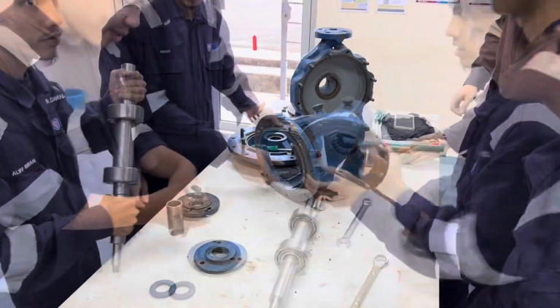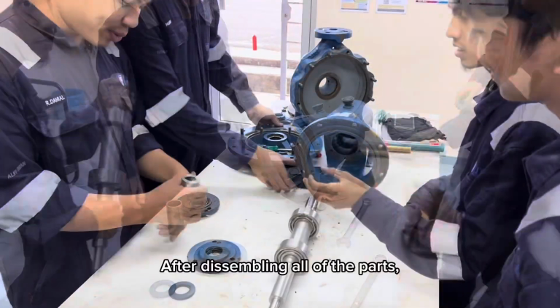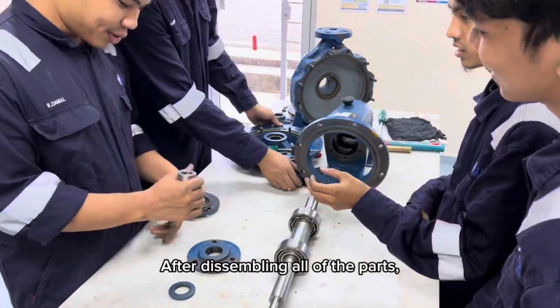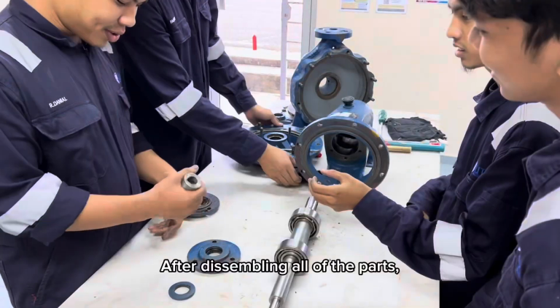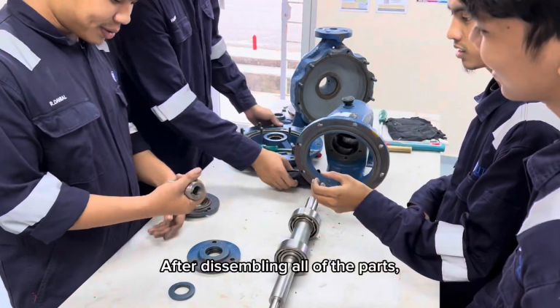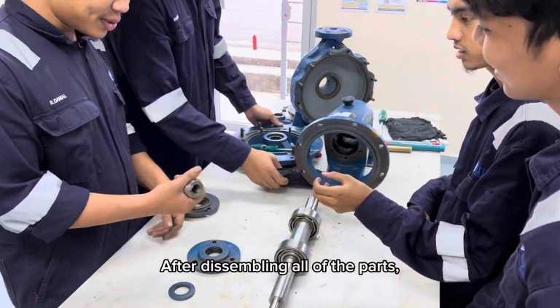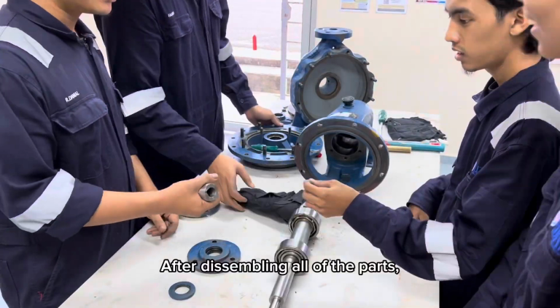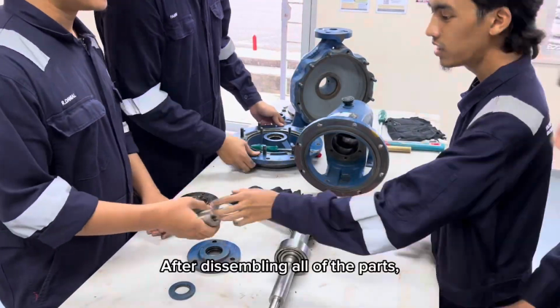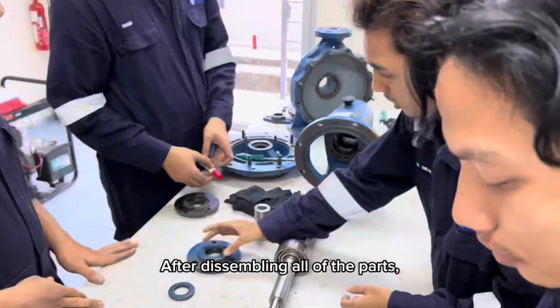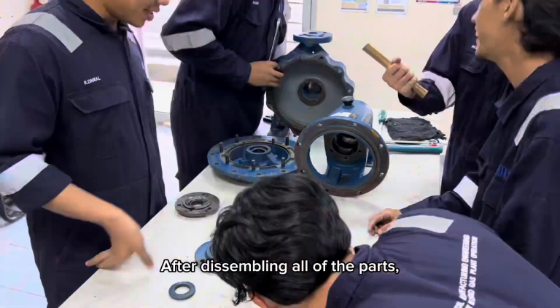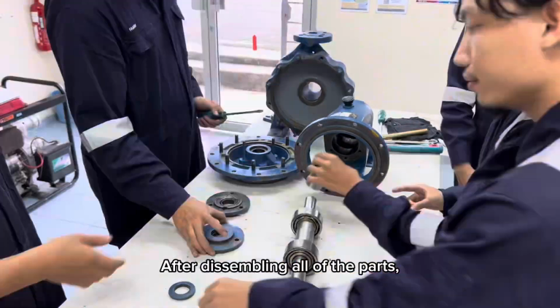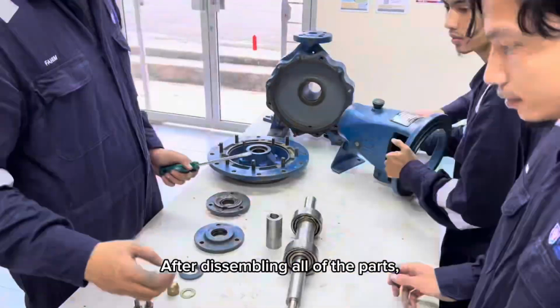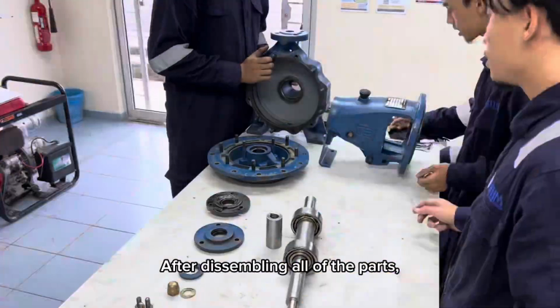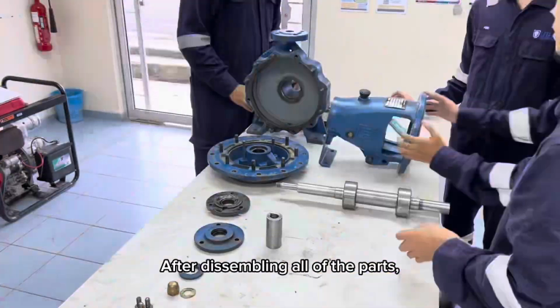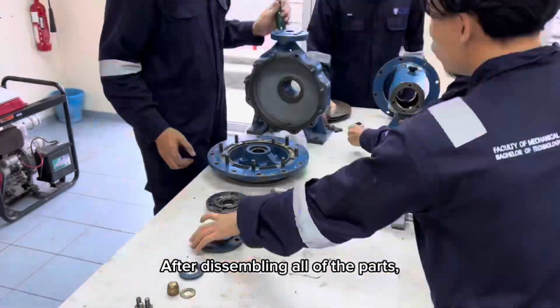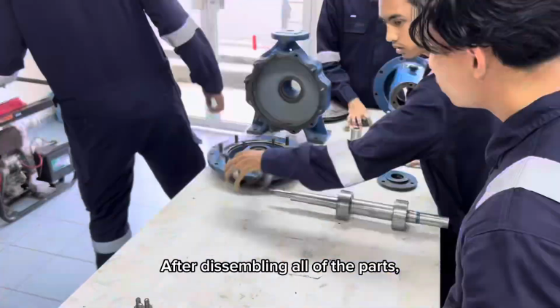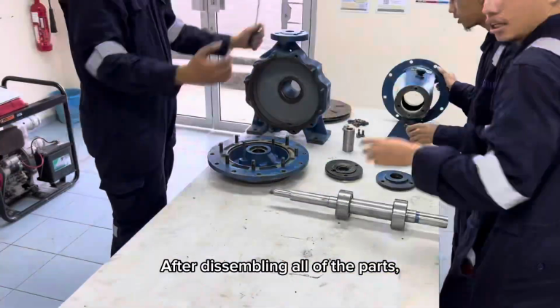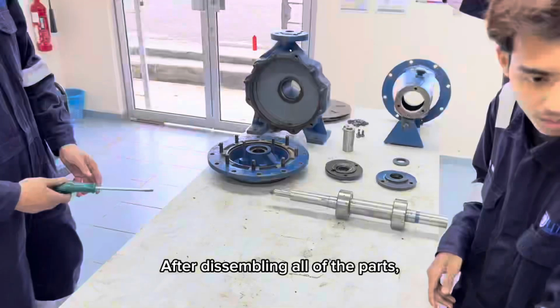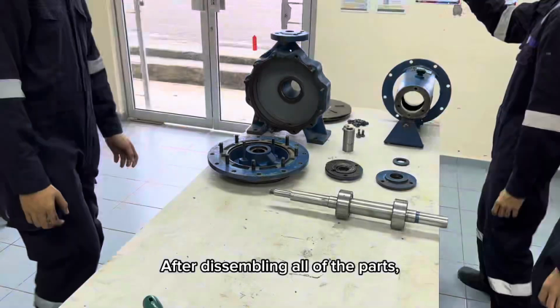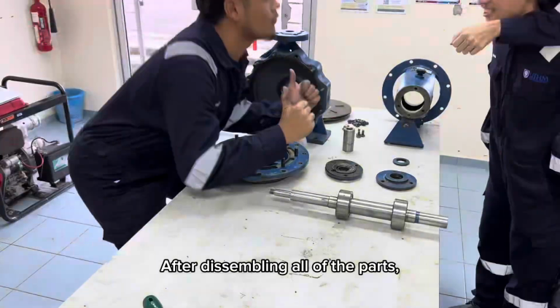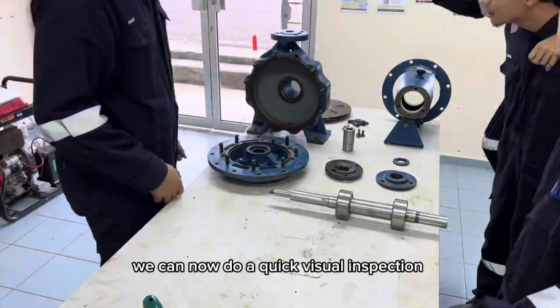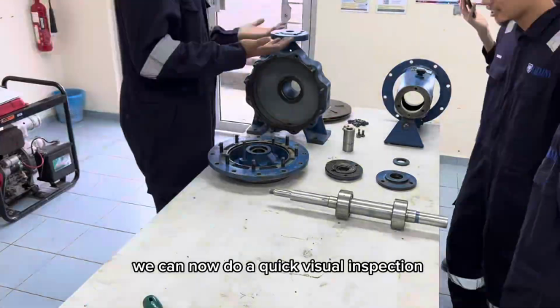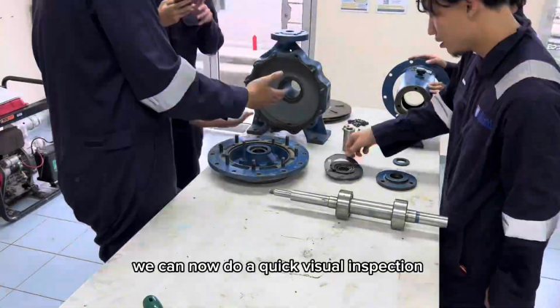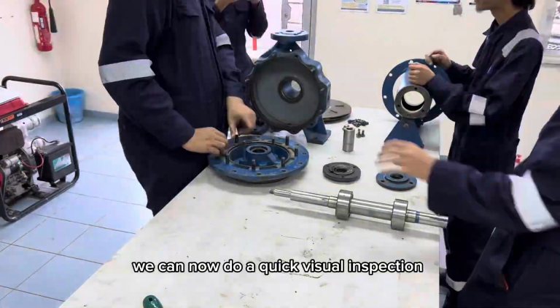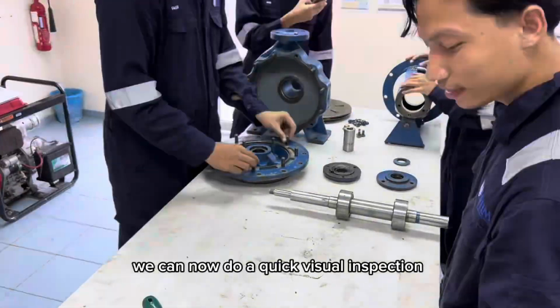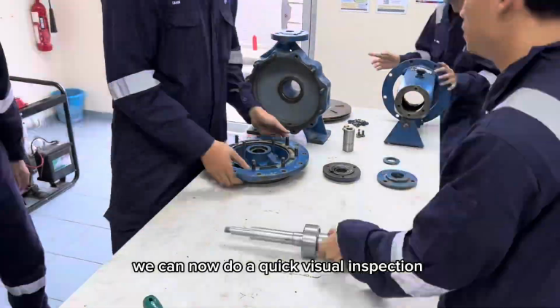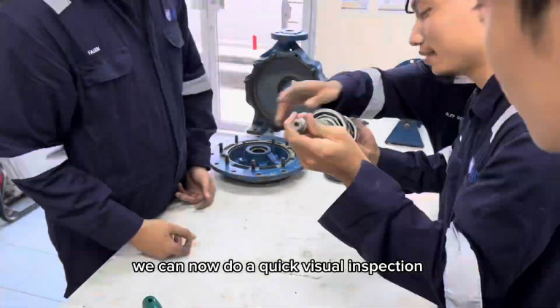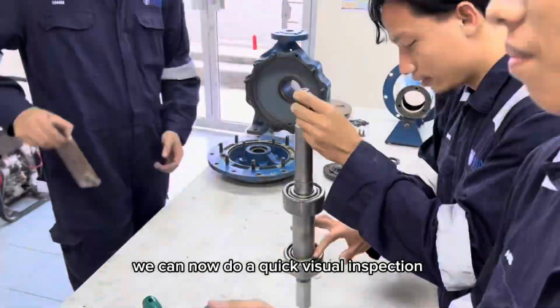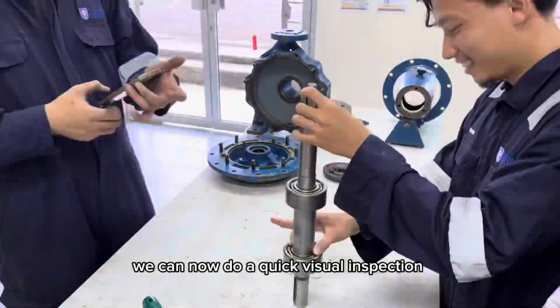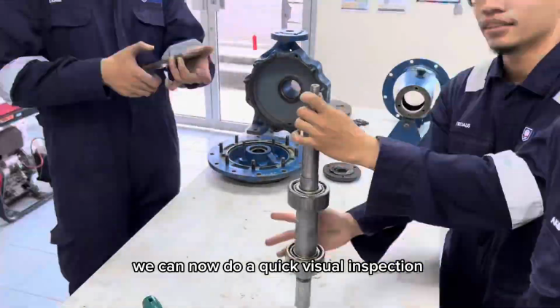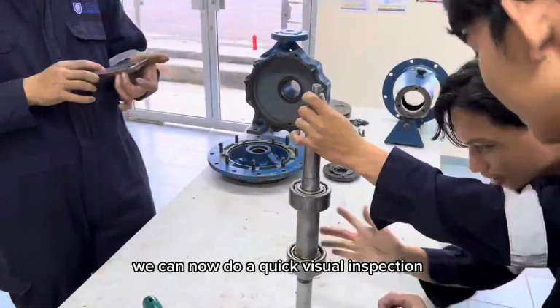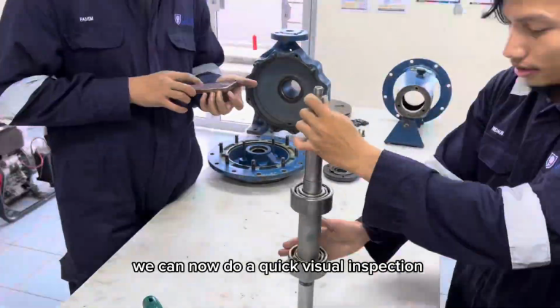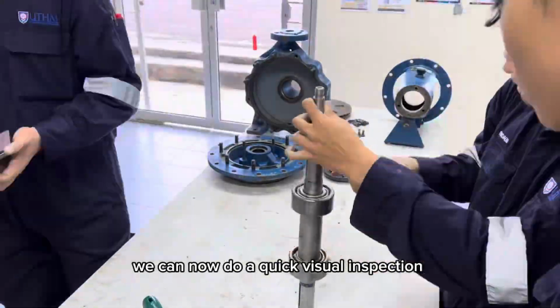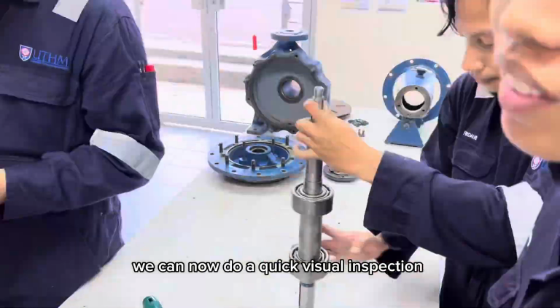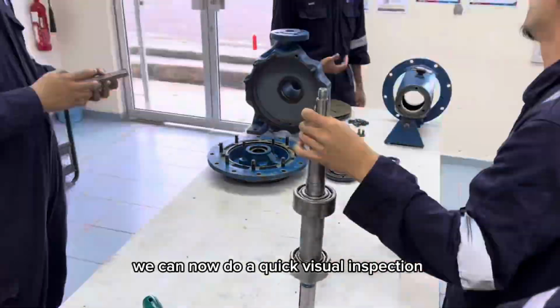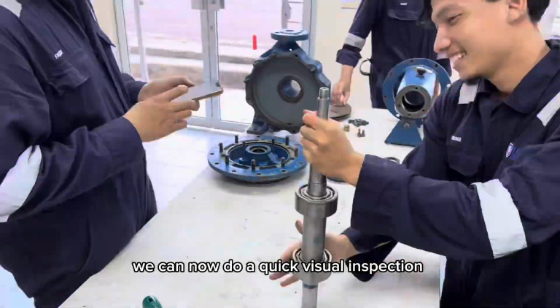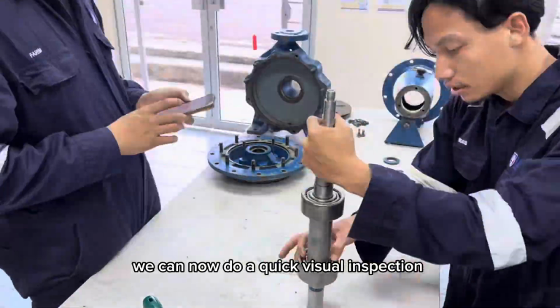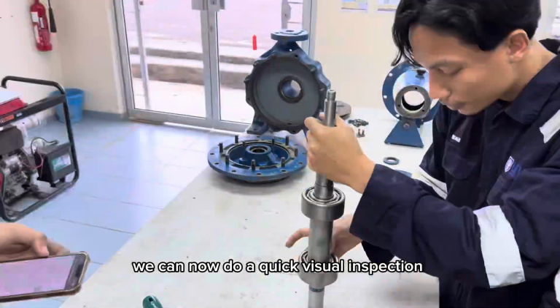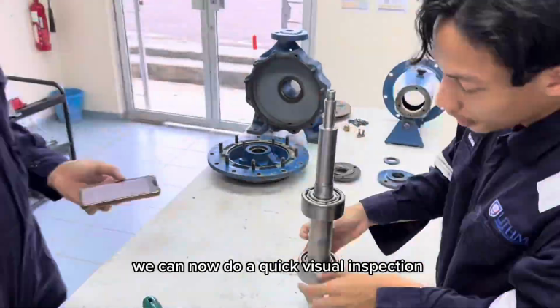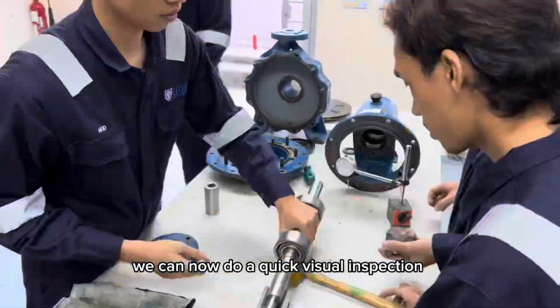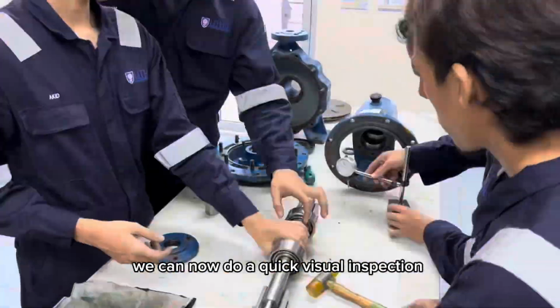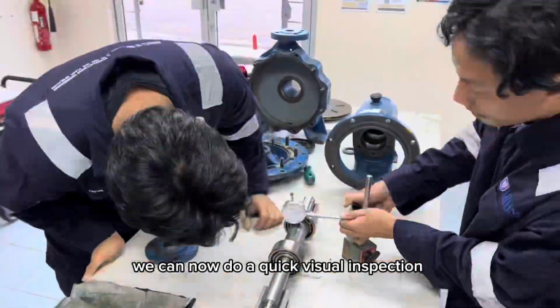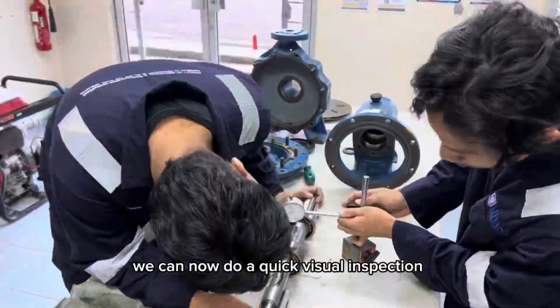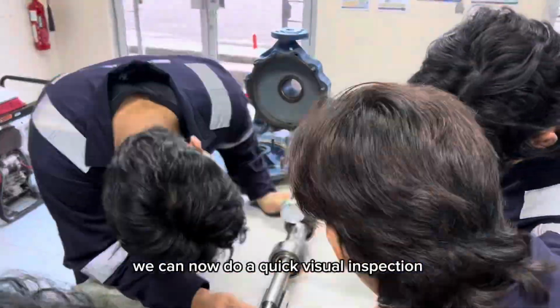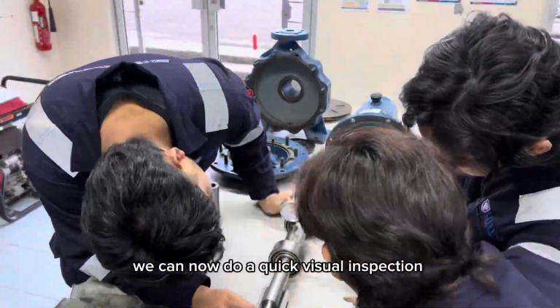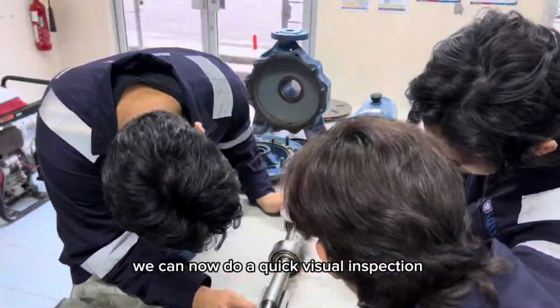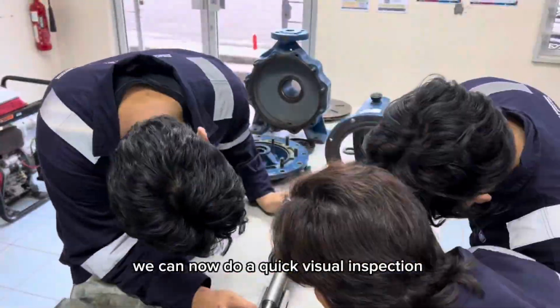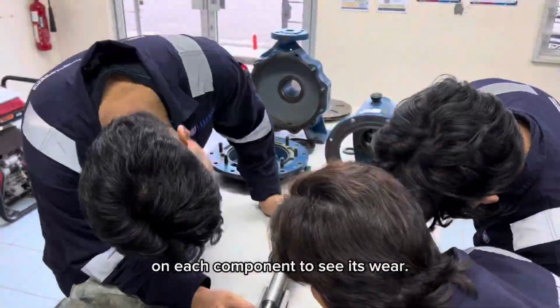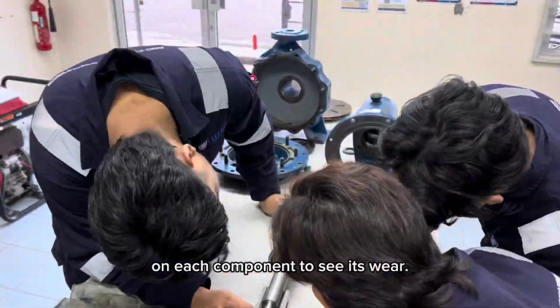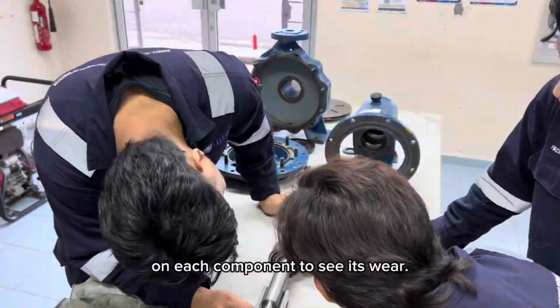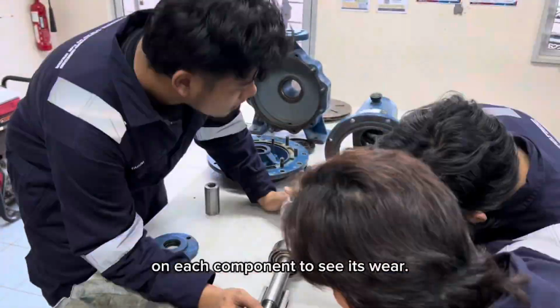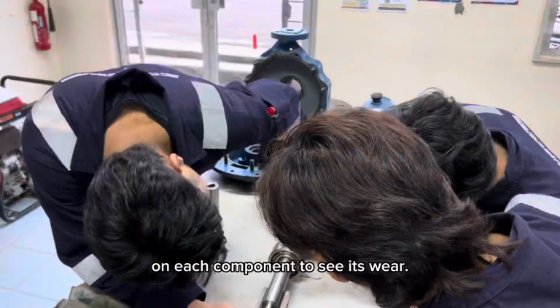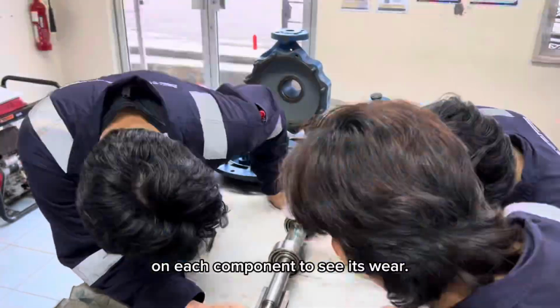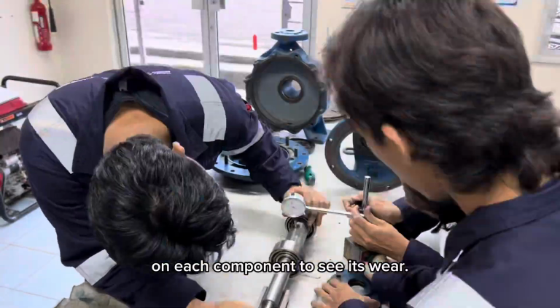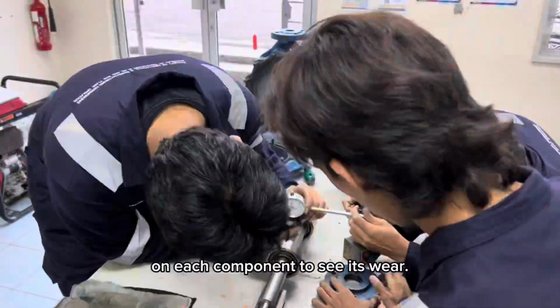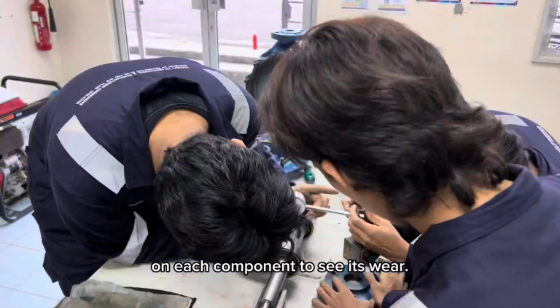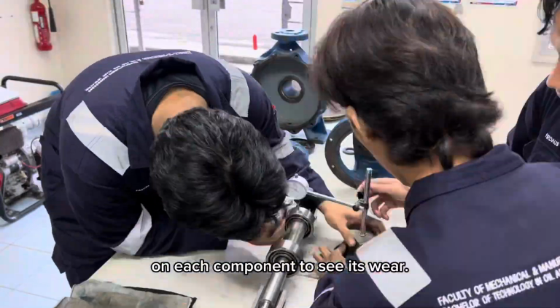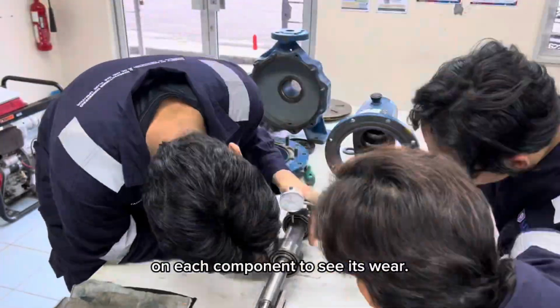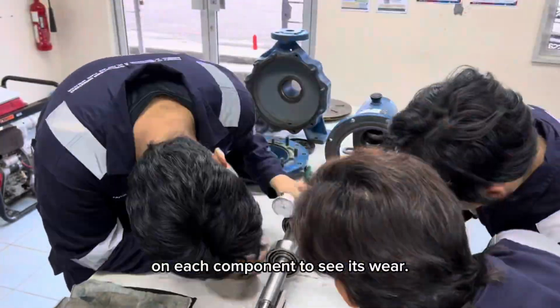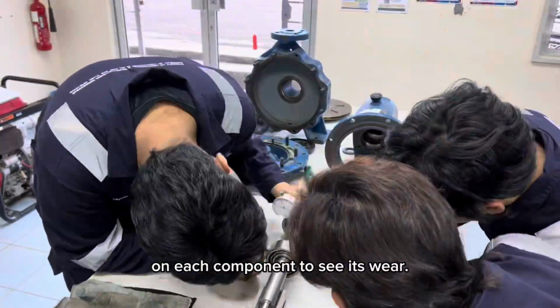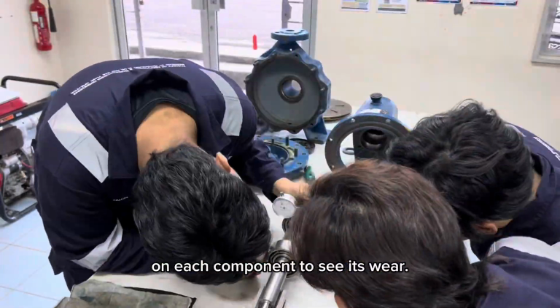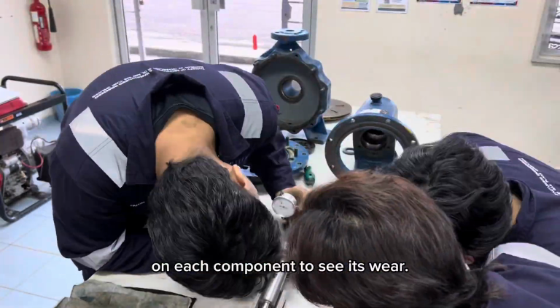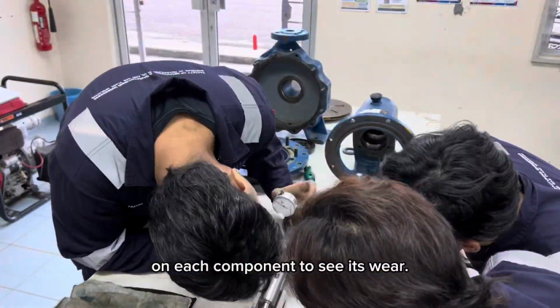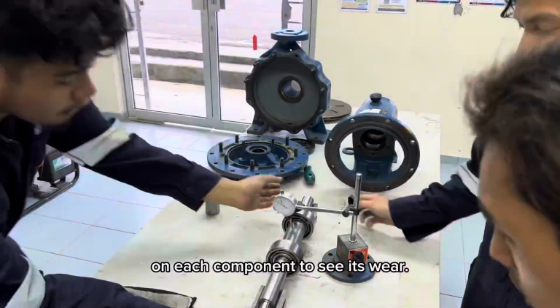After disassembling all of the parts, we can now do a quick visual inspection on each component to check its wear.